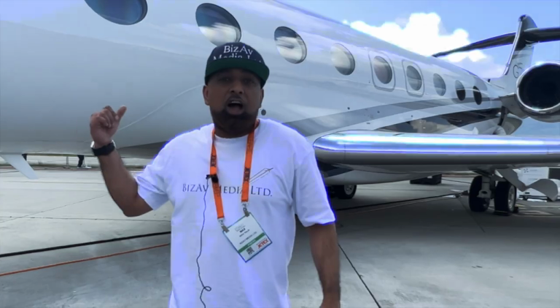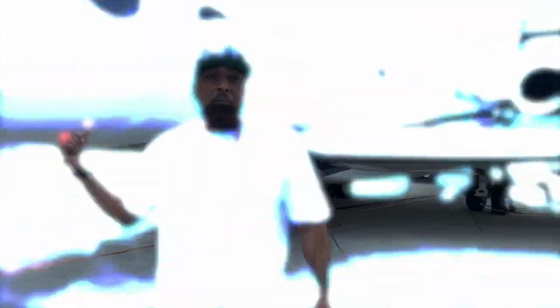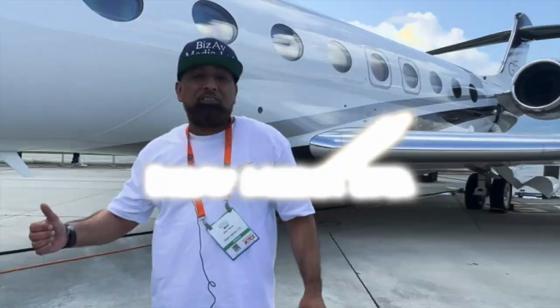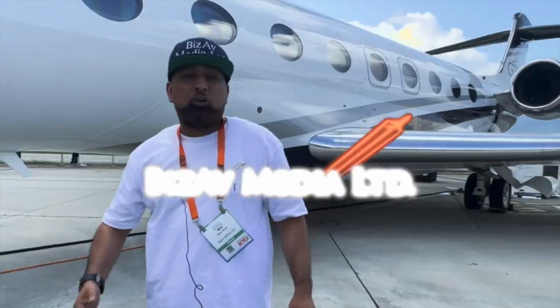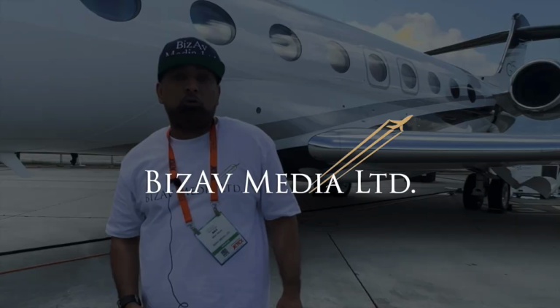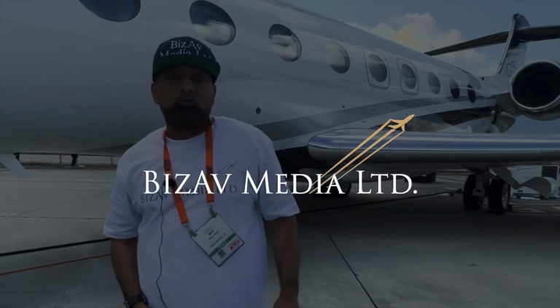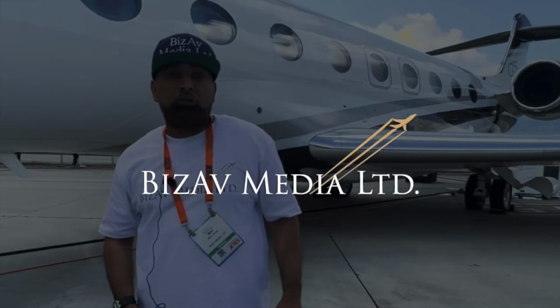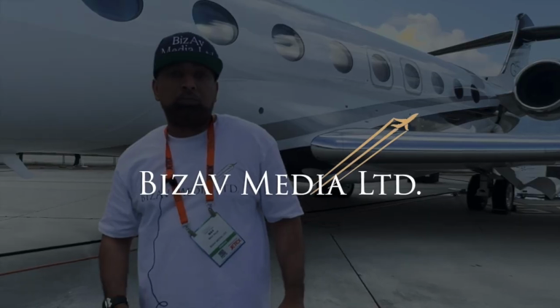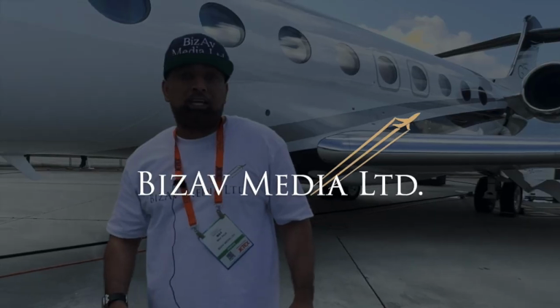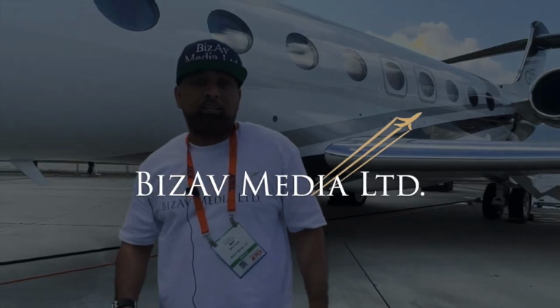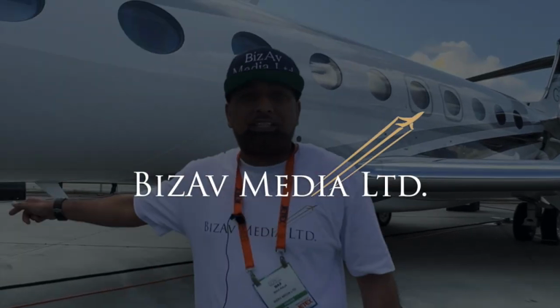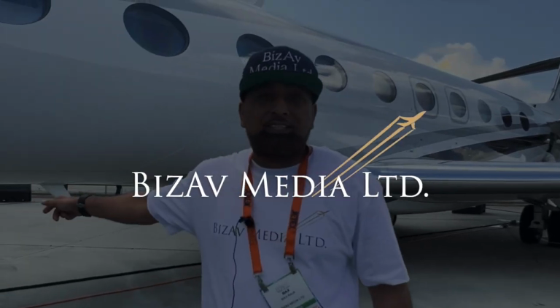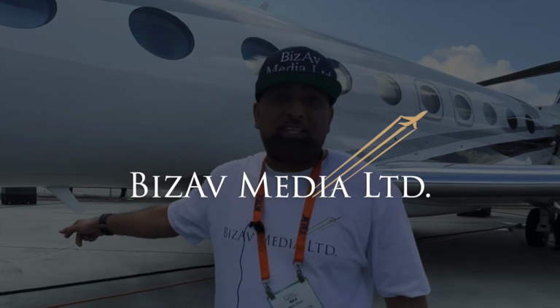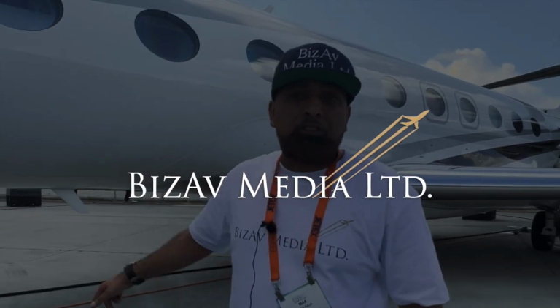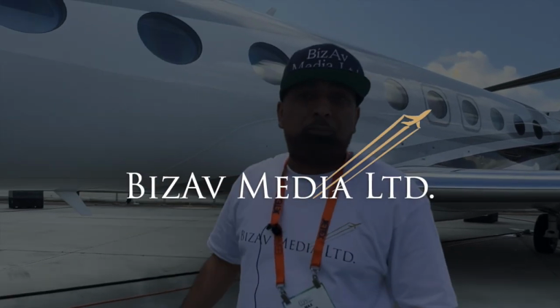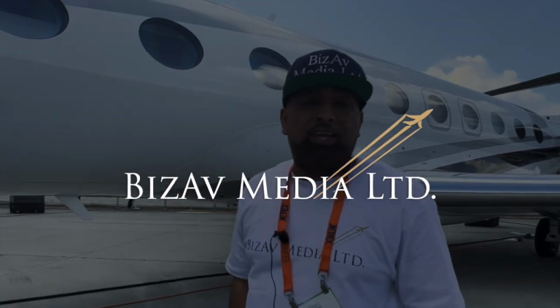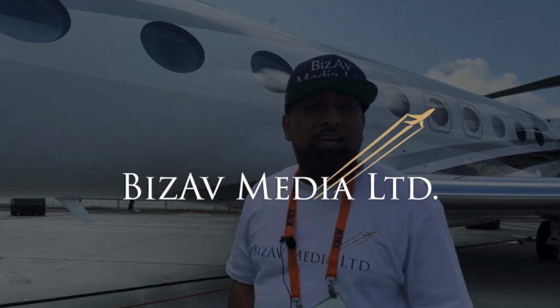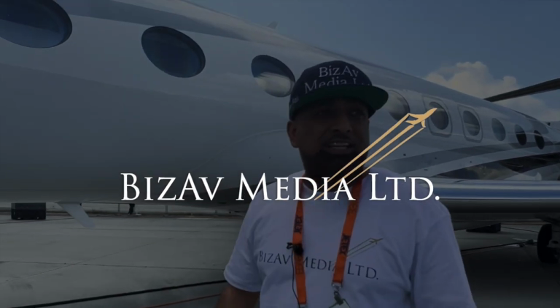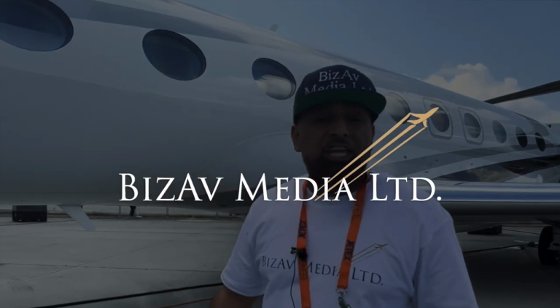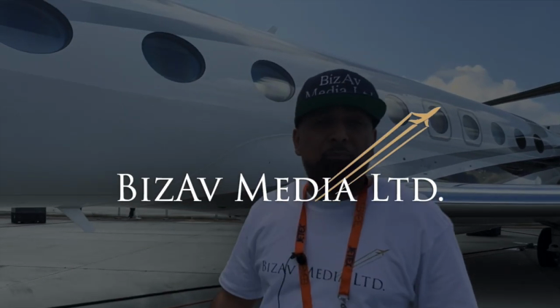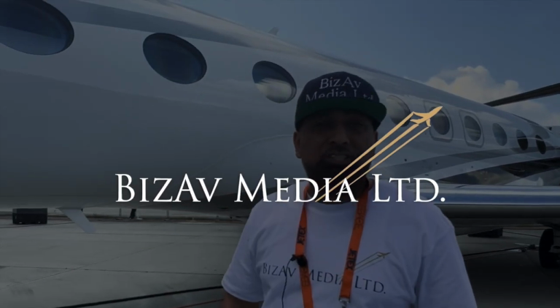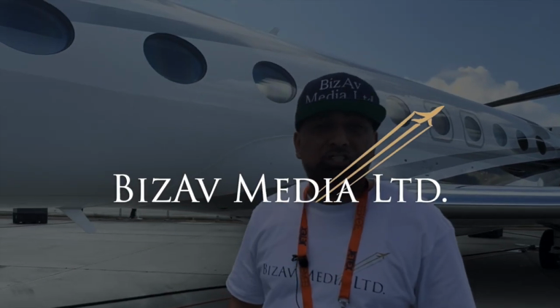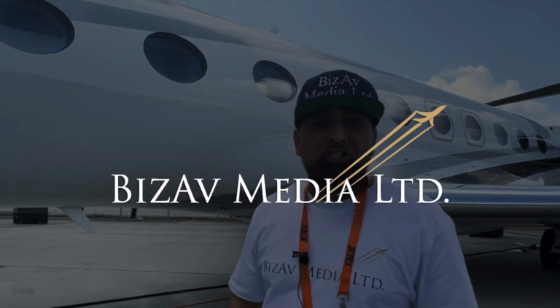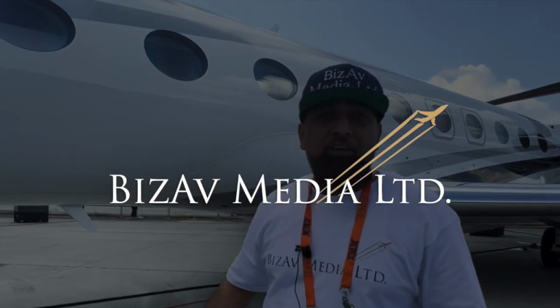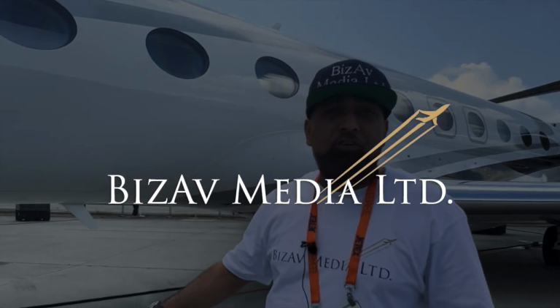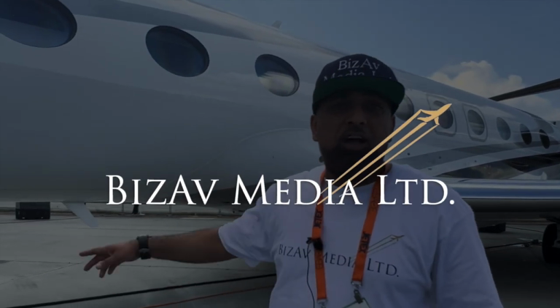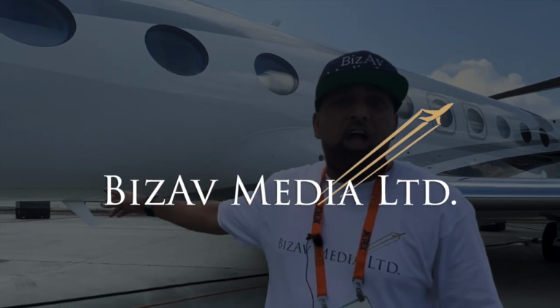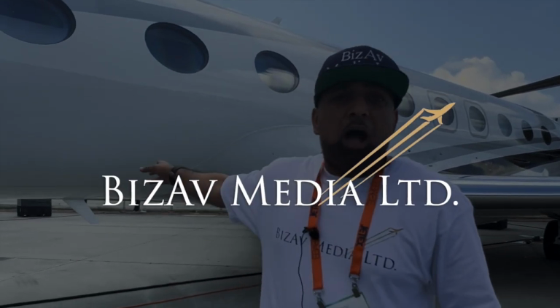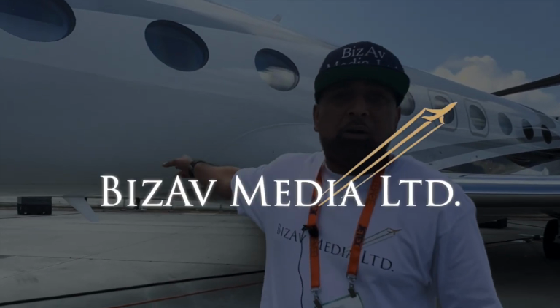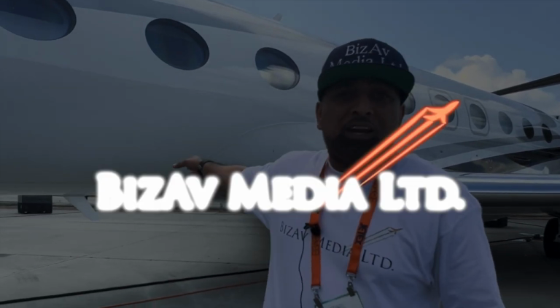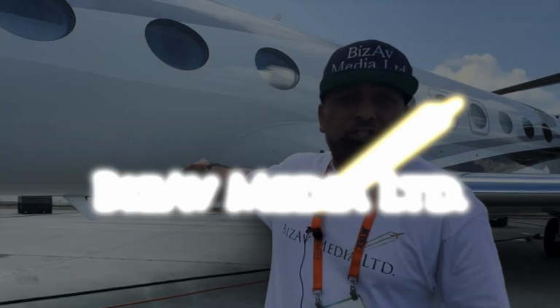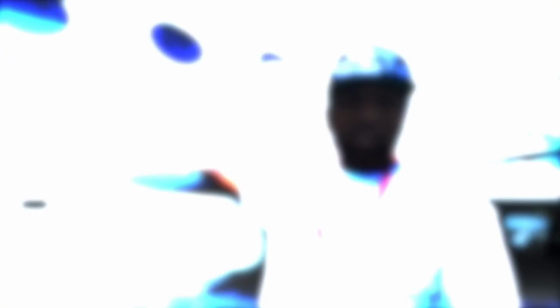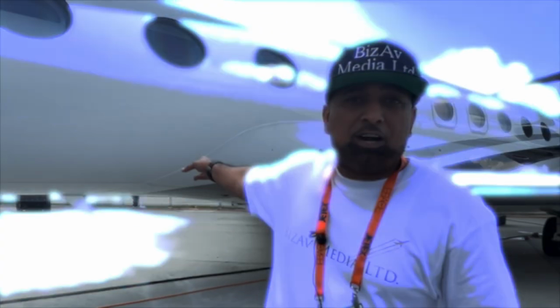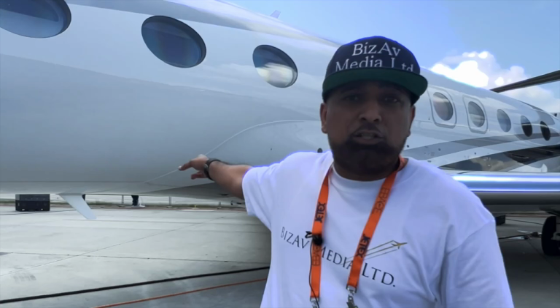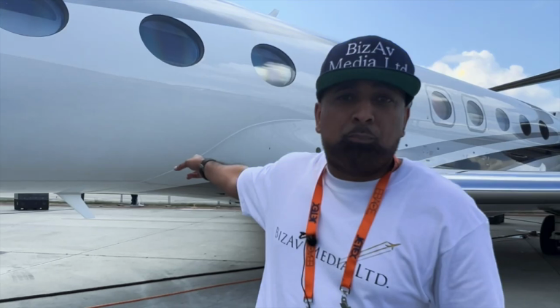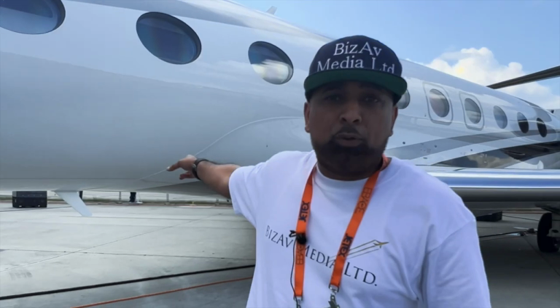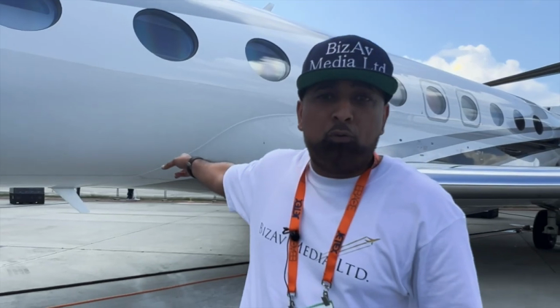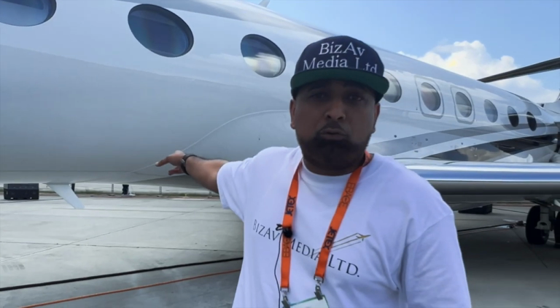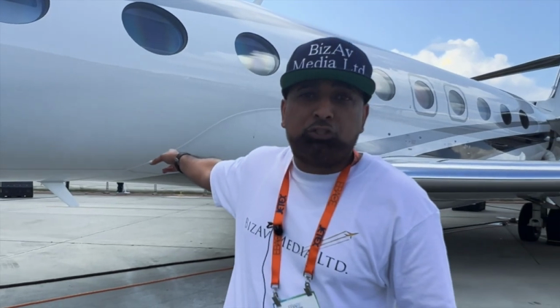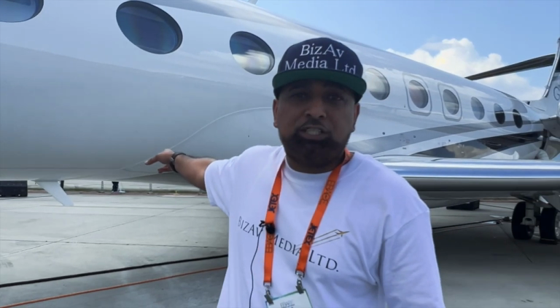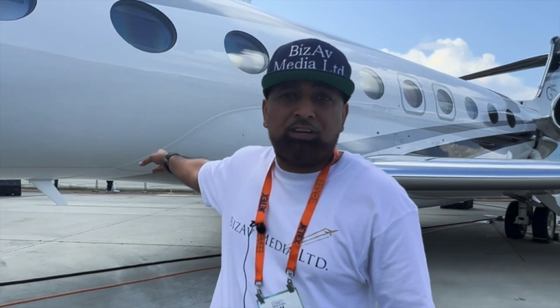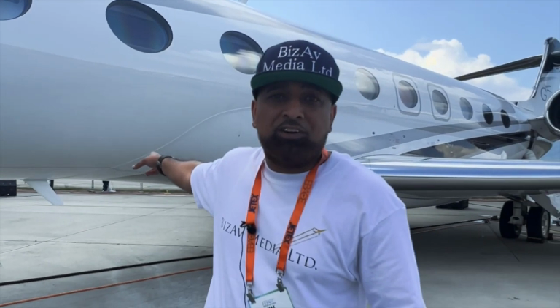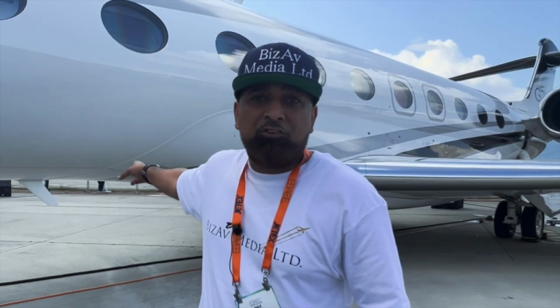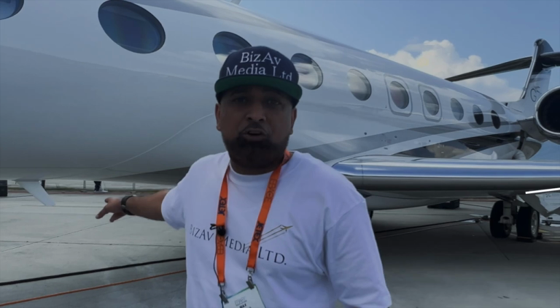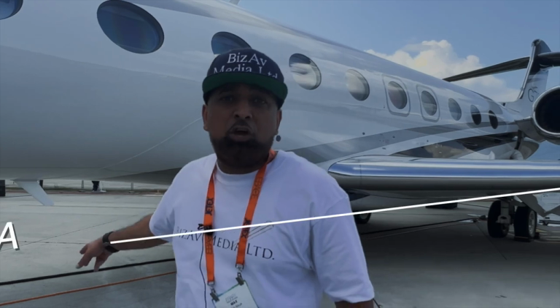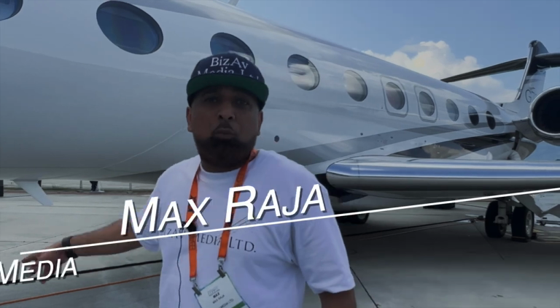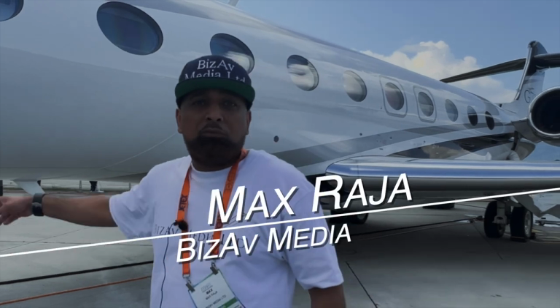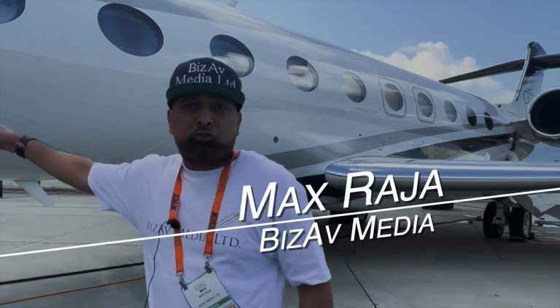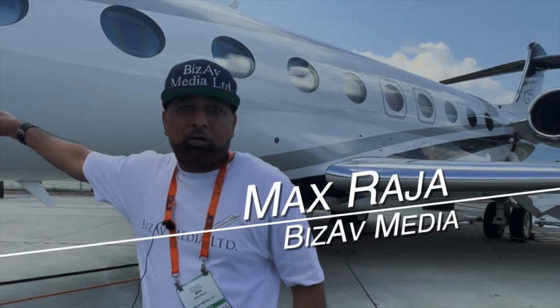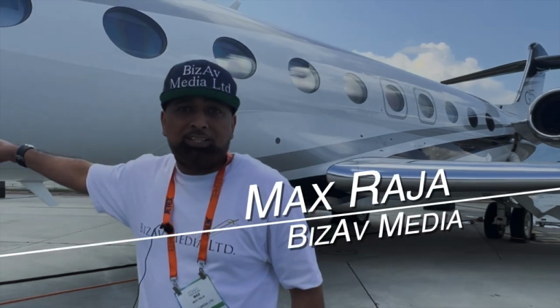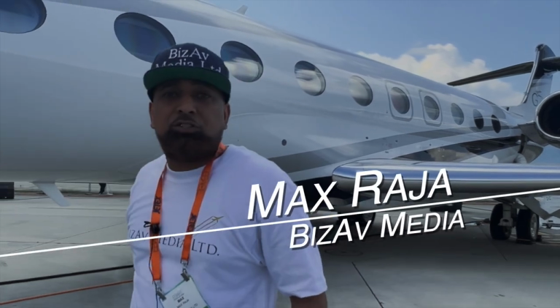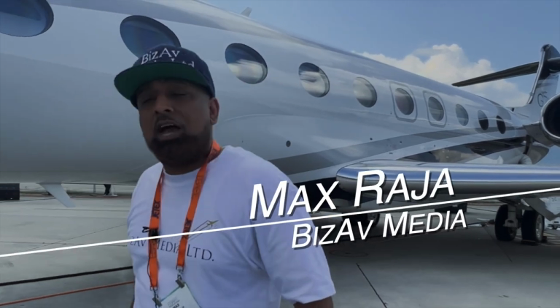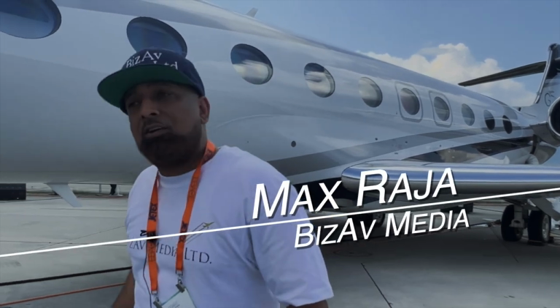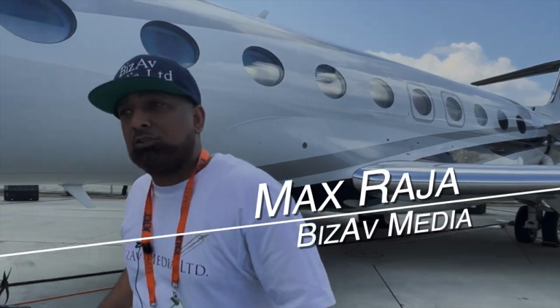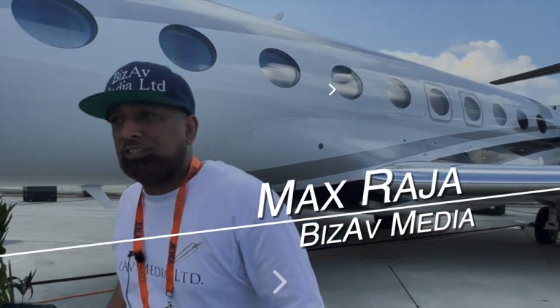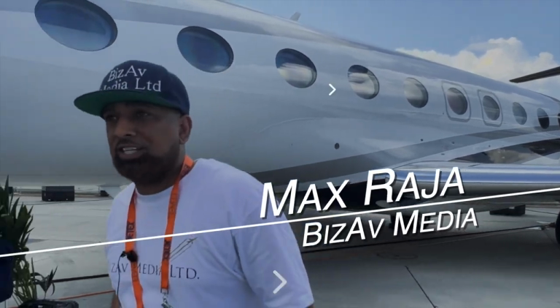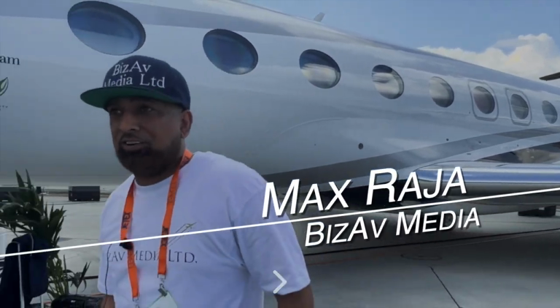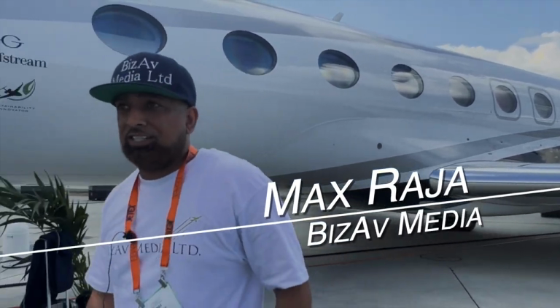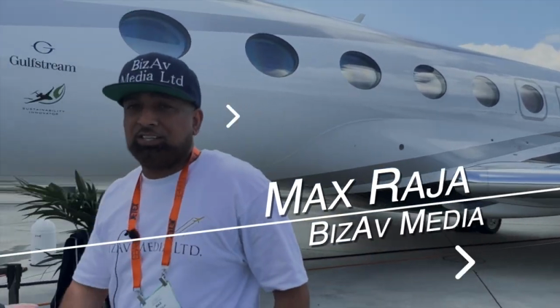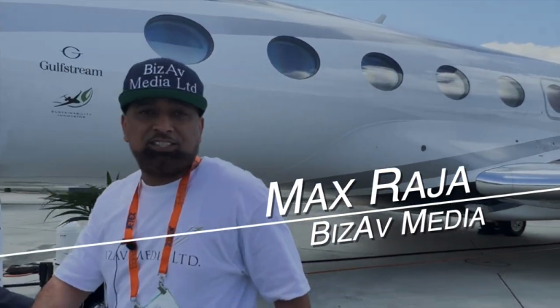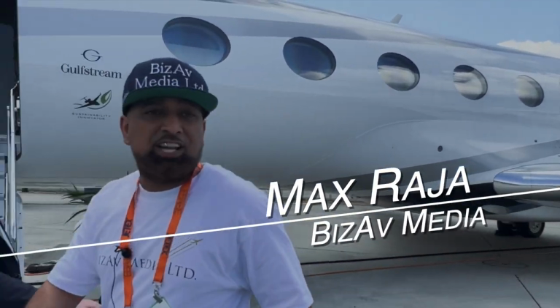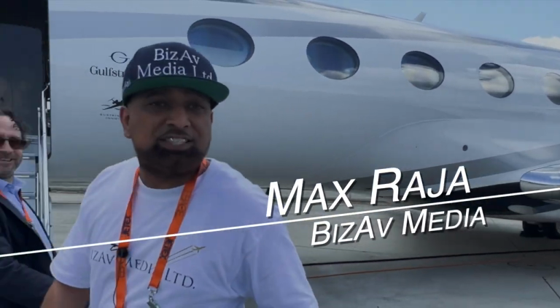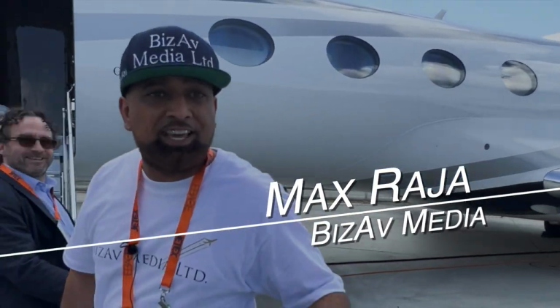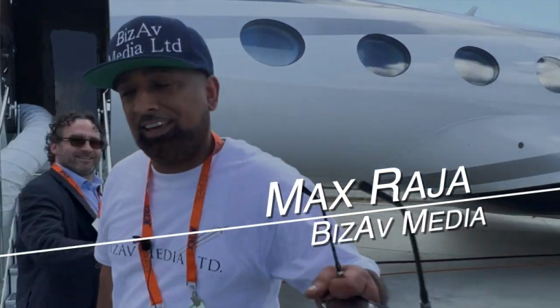I'm here at the Gulfstream stand at the static display at EBACE in Geneva. I'm going to check out this beautiful G700 with Troy, the Director of Interior Designs. Let's get it!